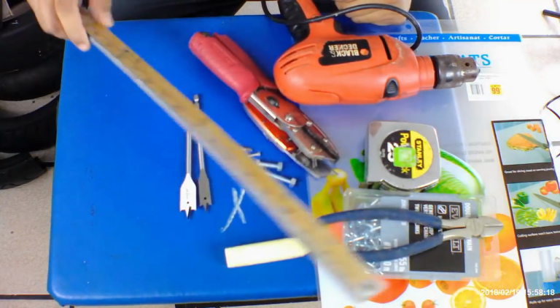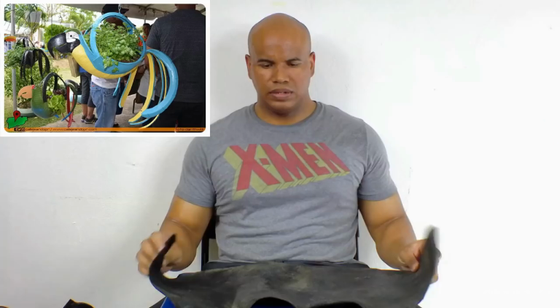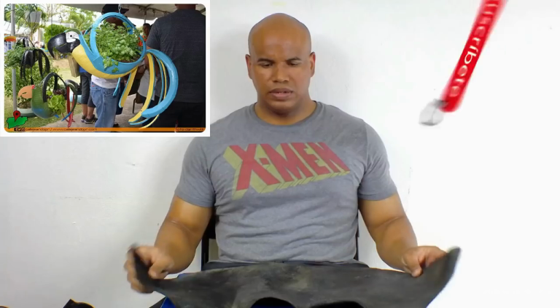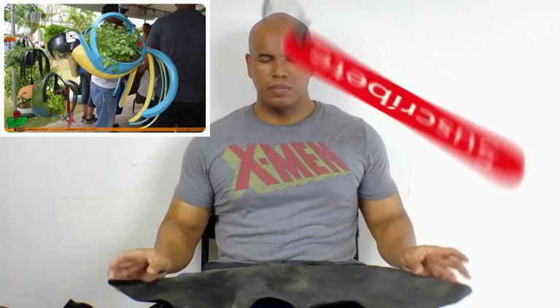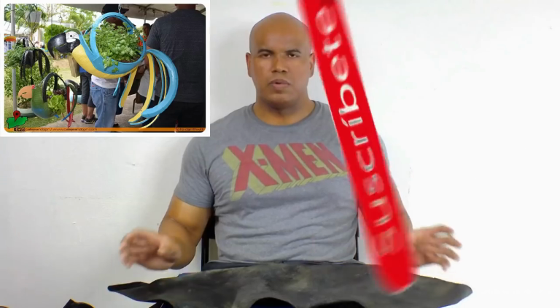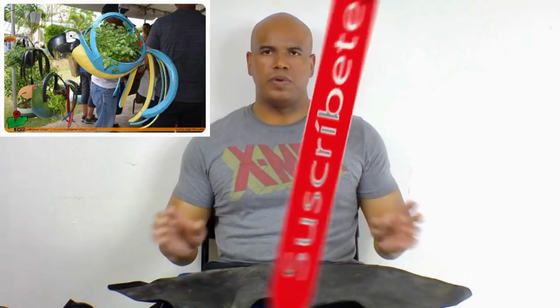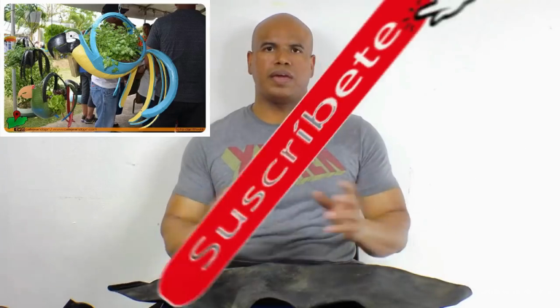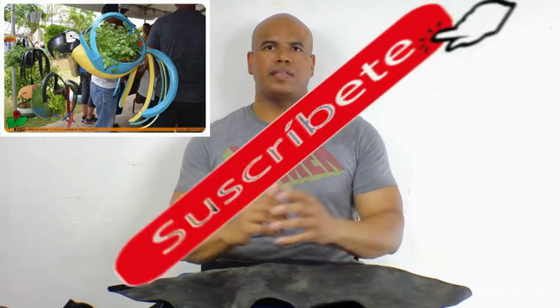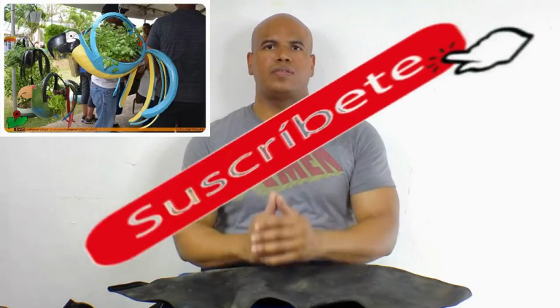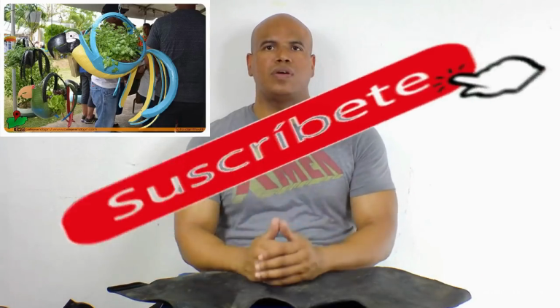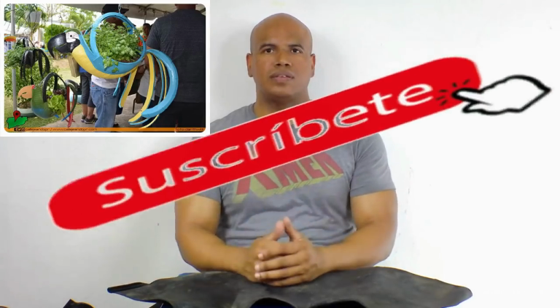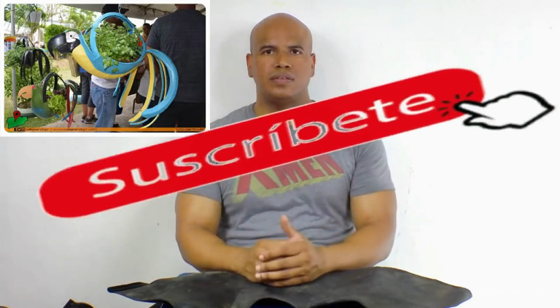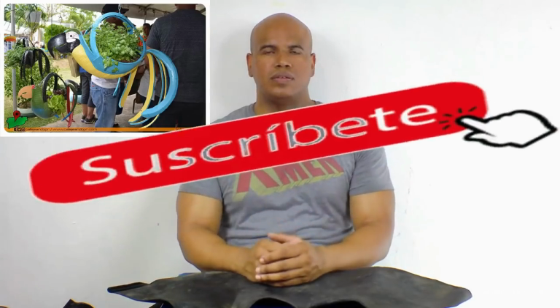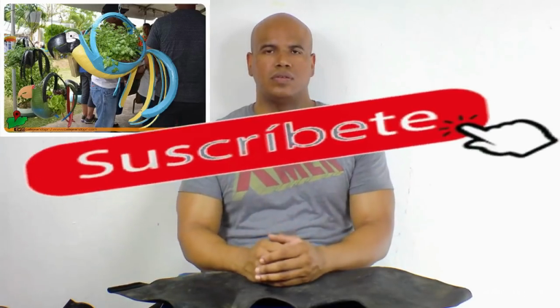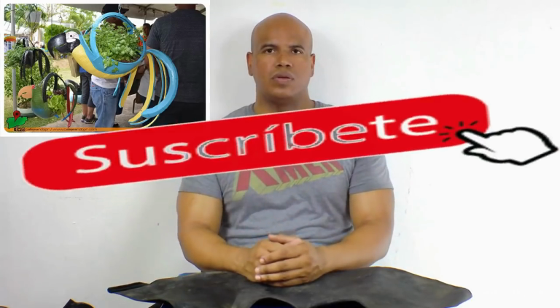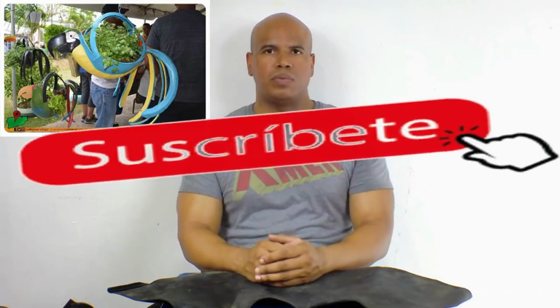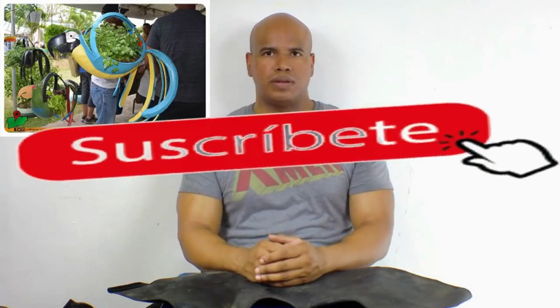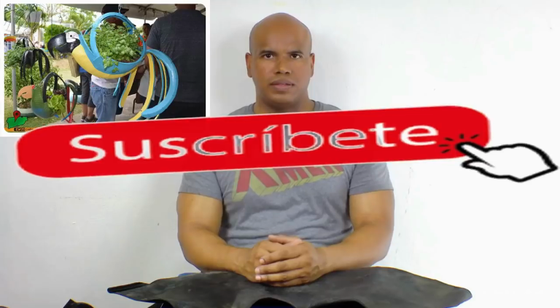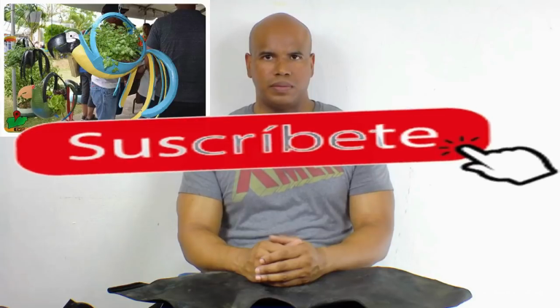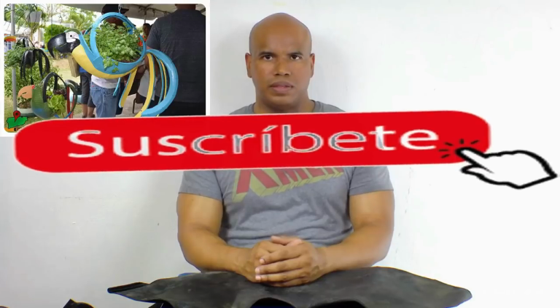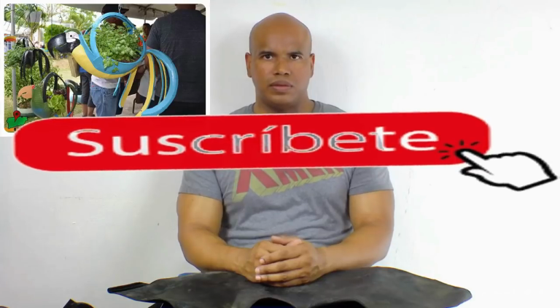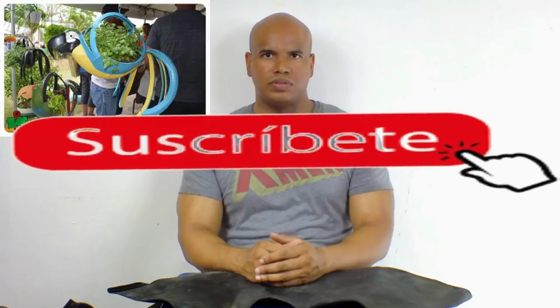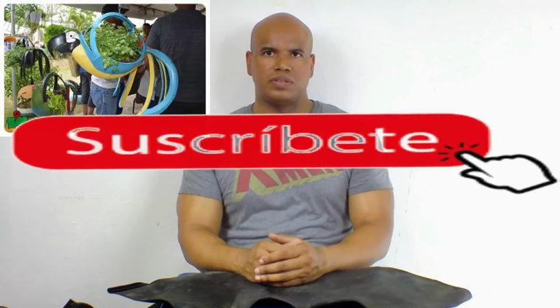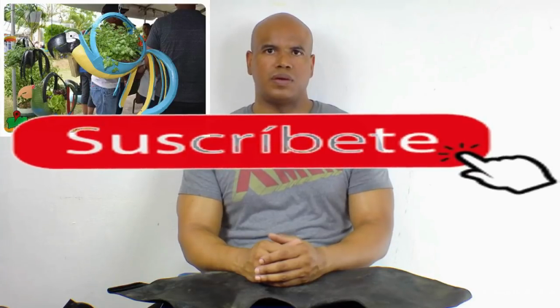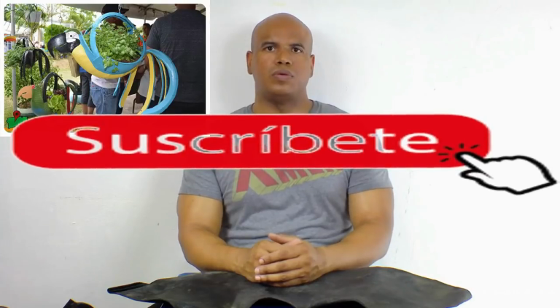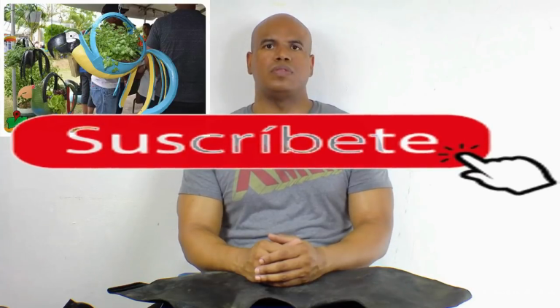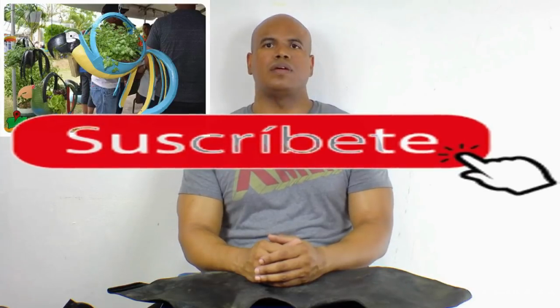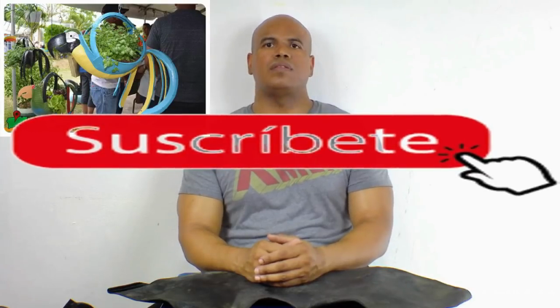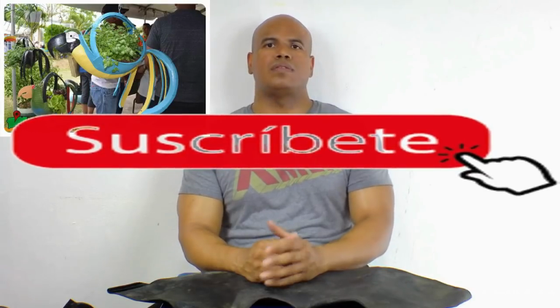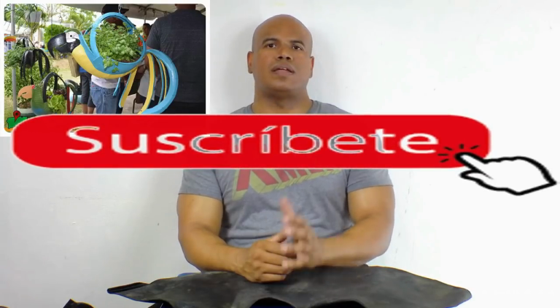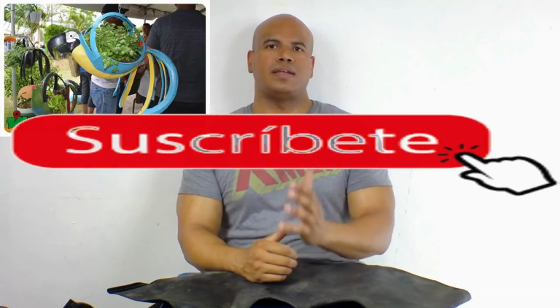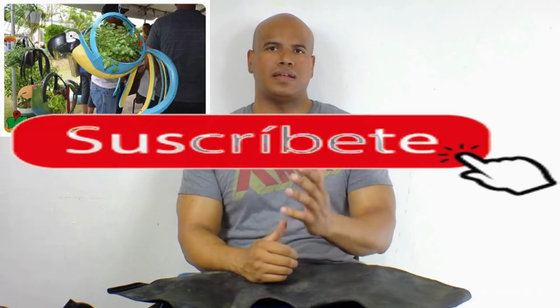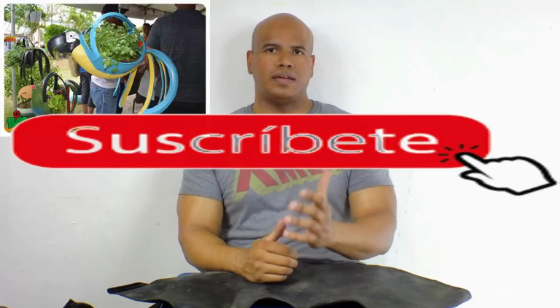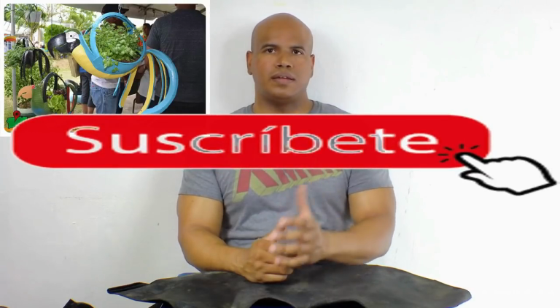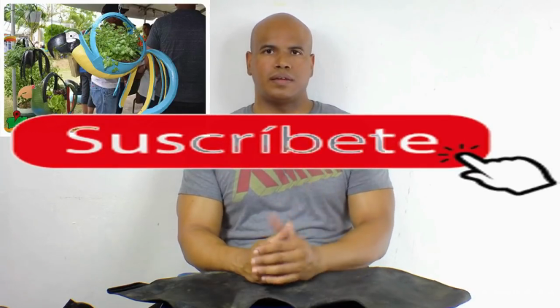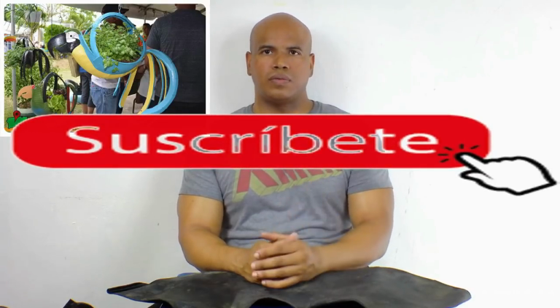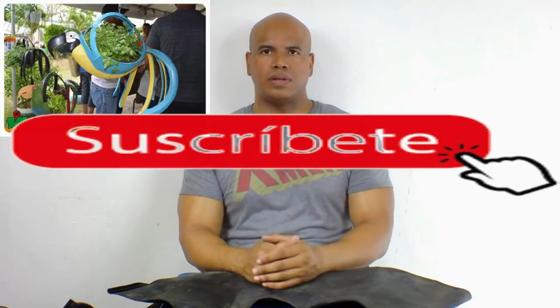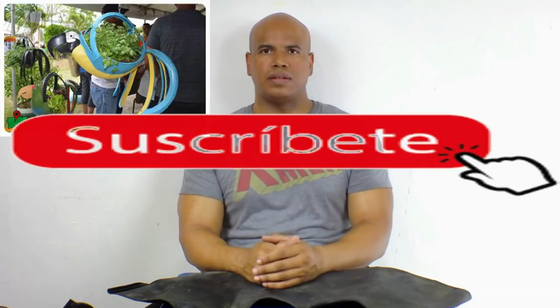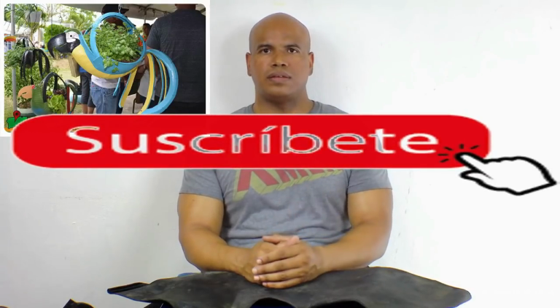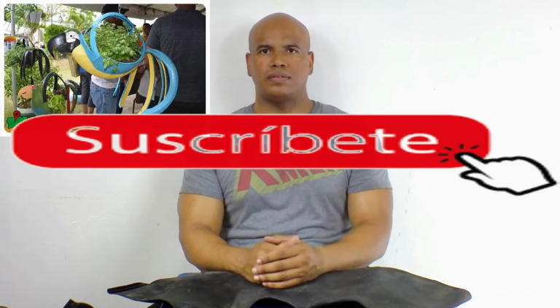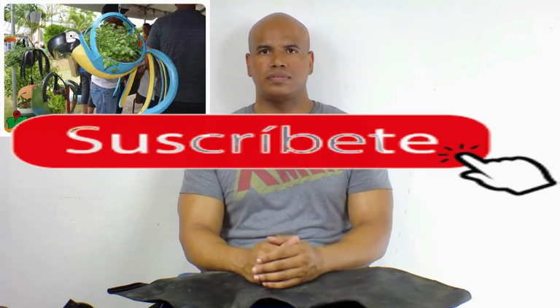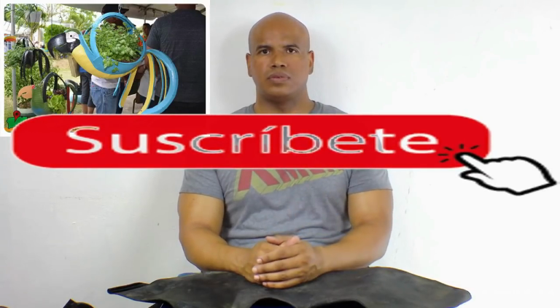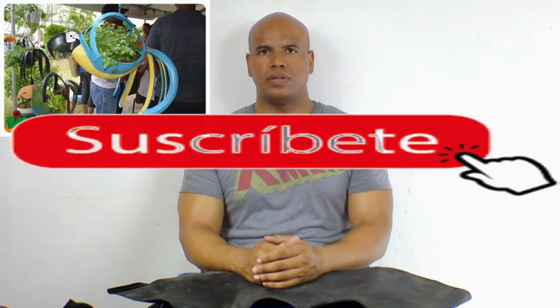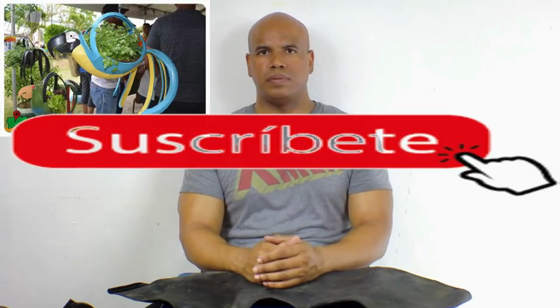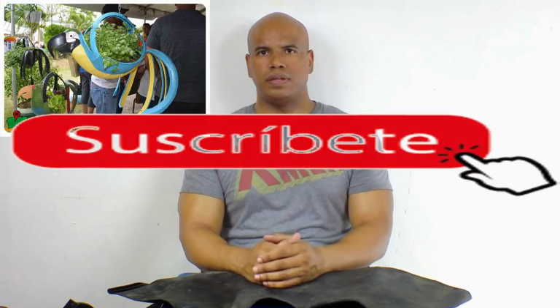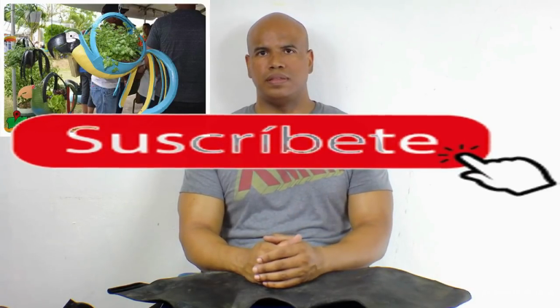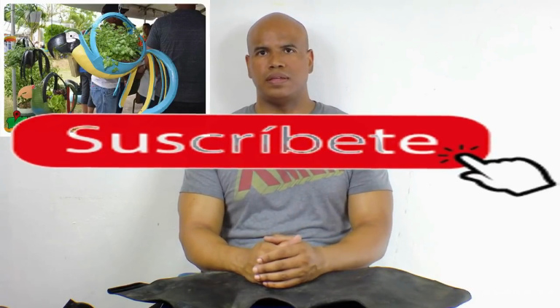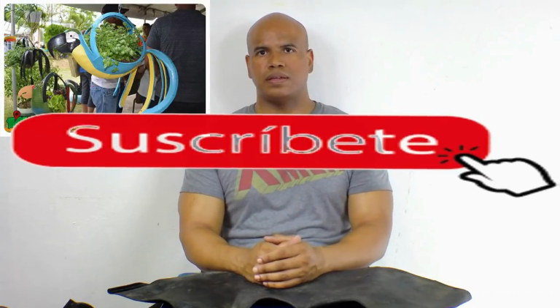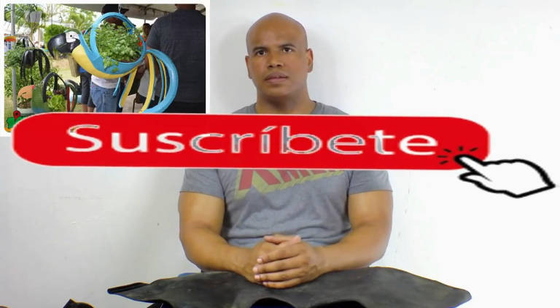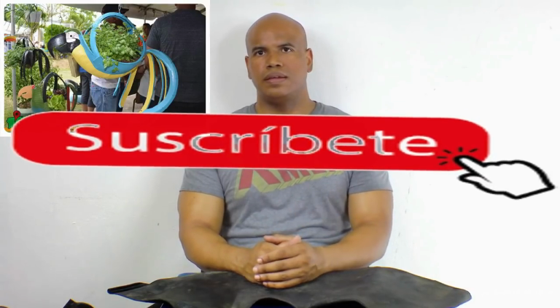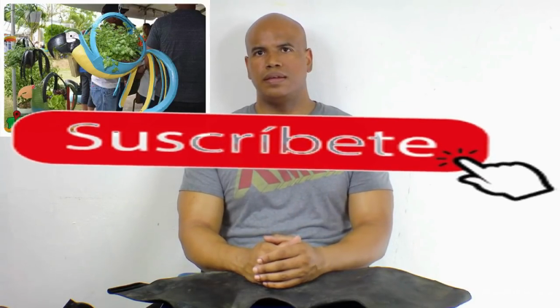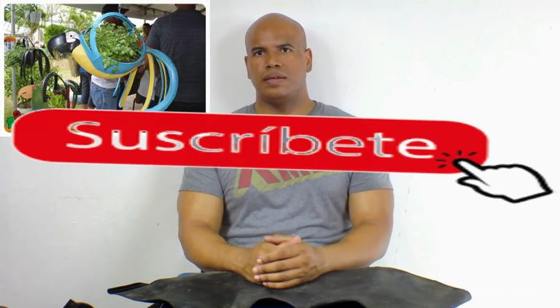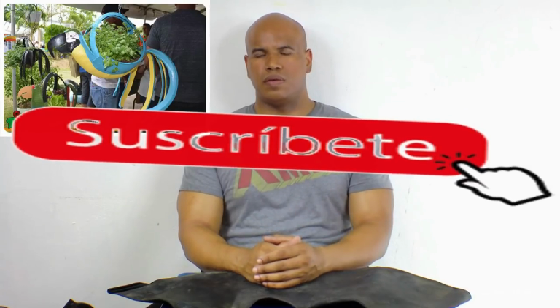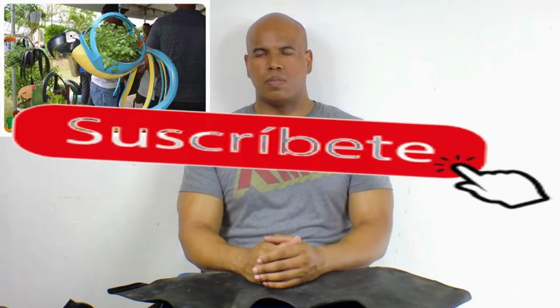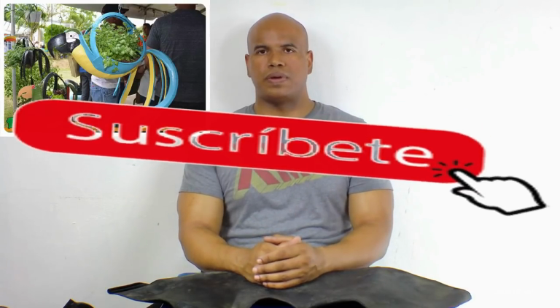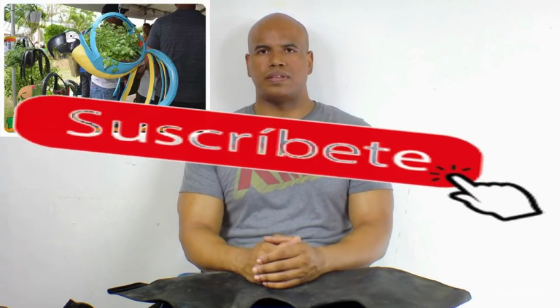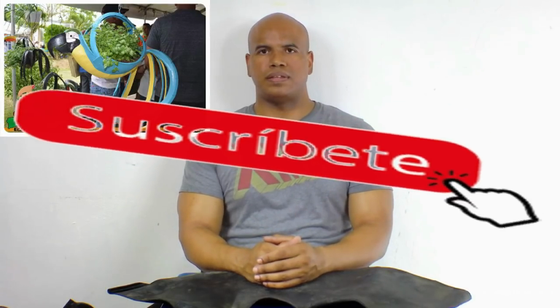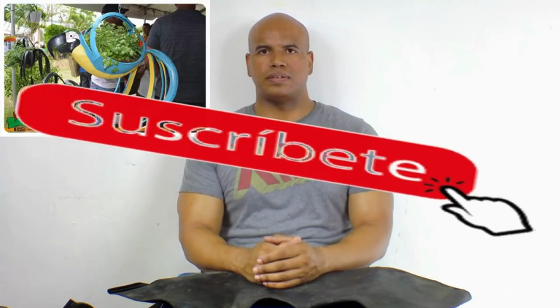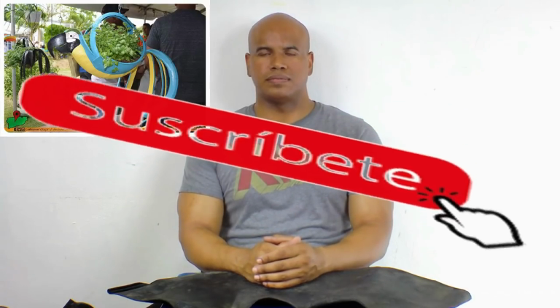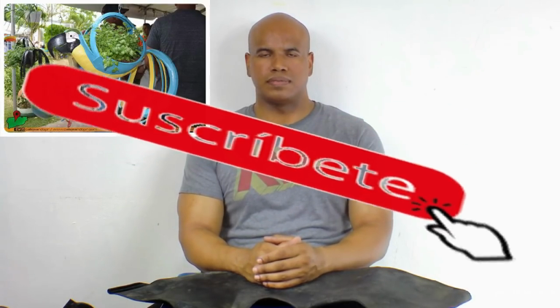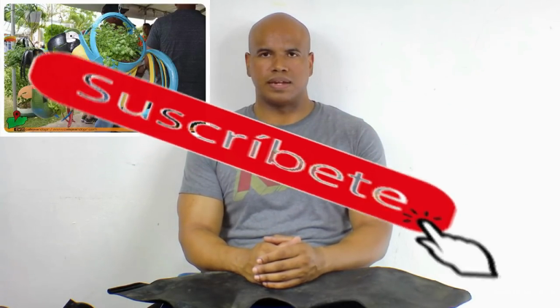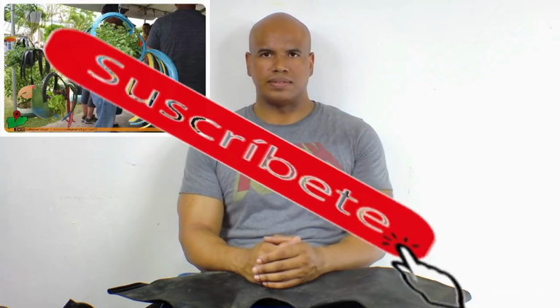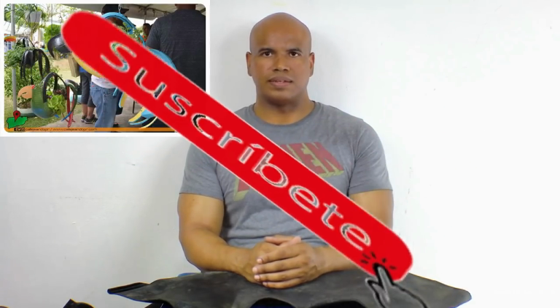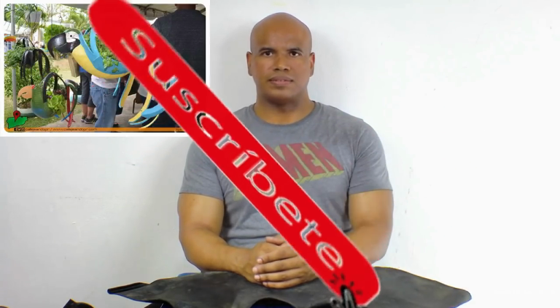This is all for now in this video. If you liked it, please give it a like, and remember to subscribe and share. Thank you very much.